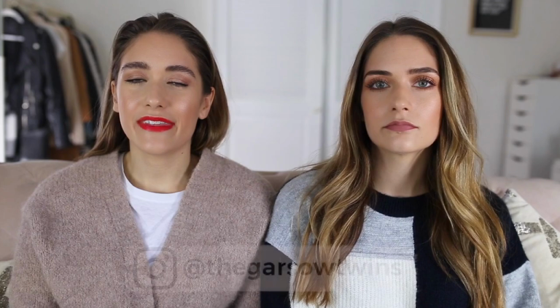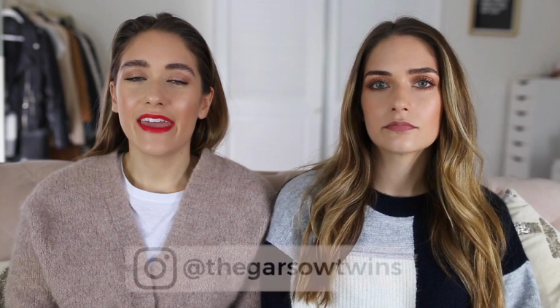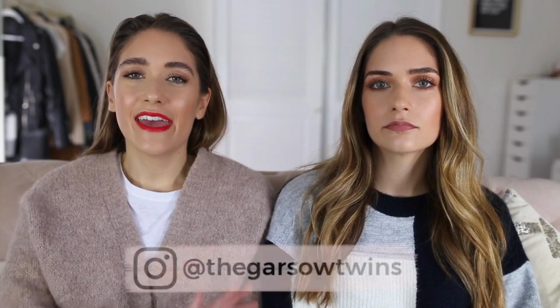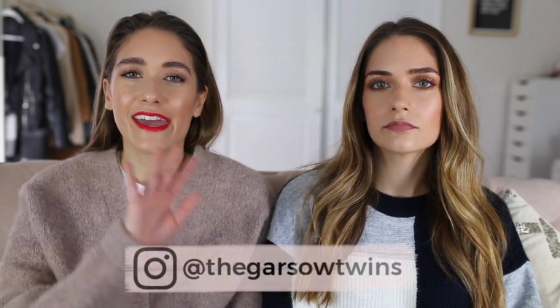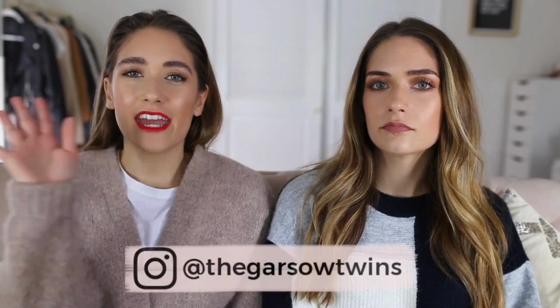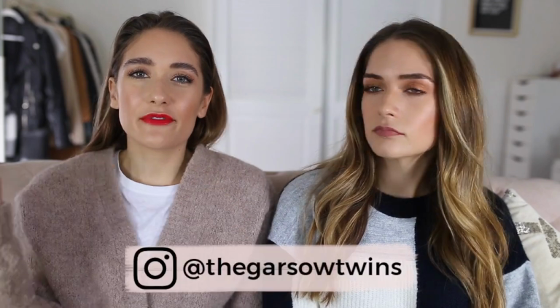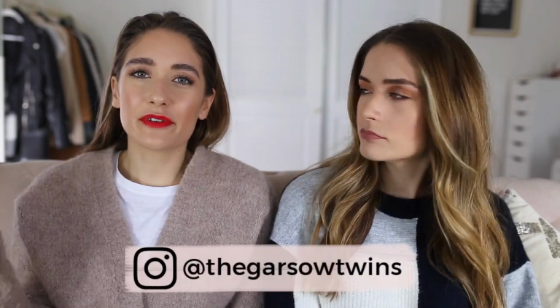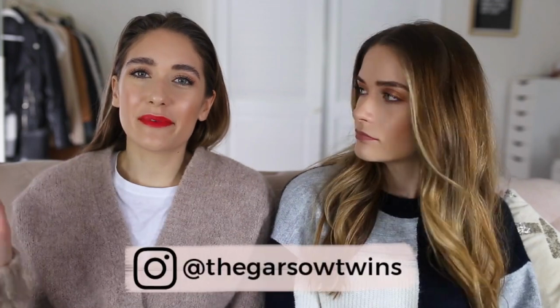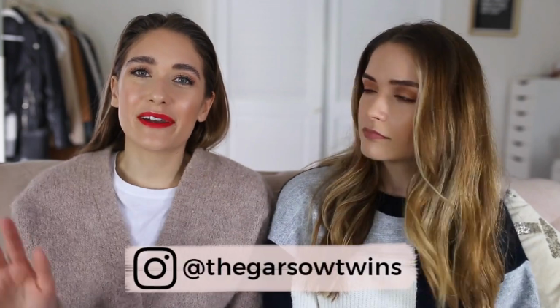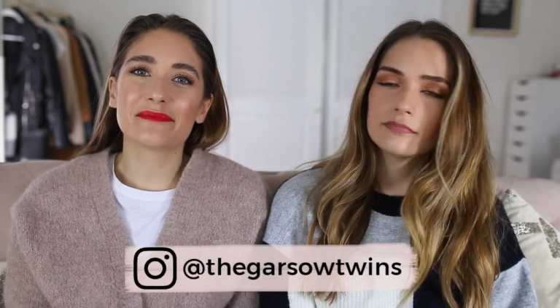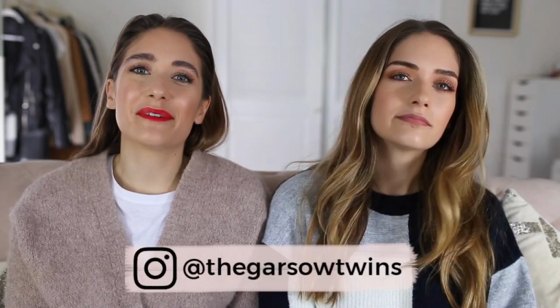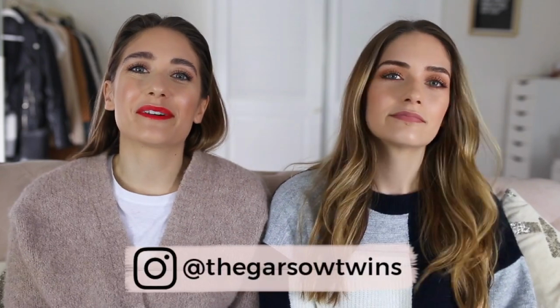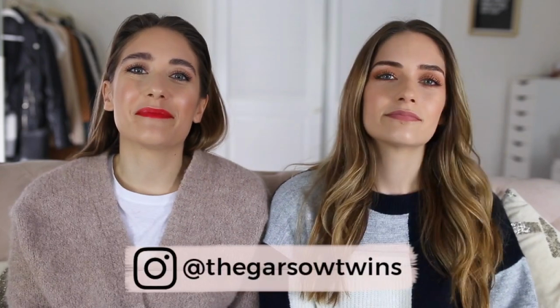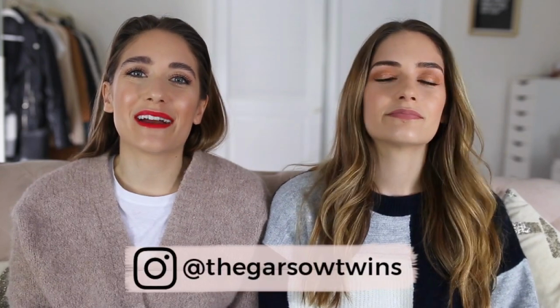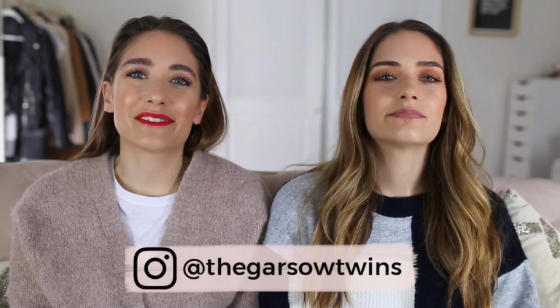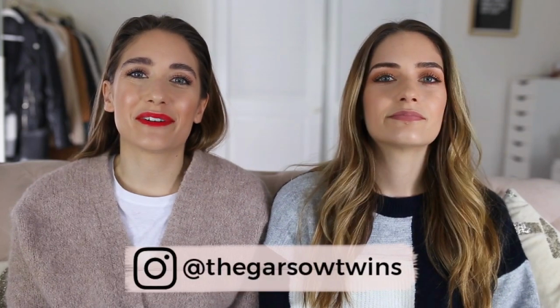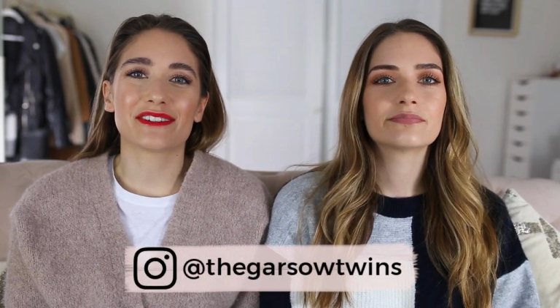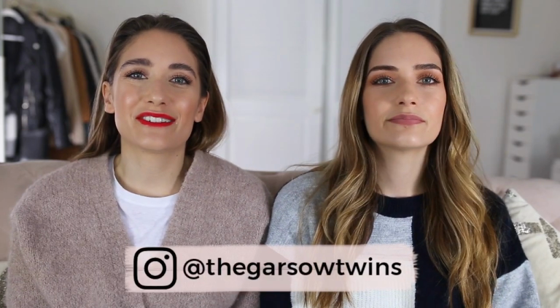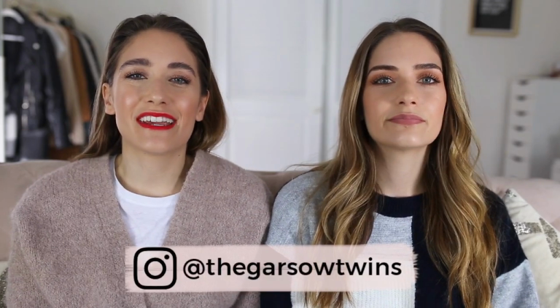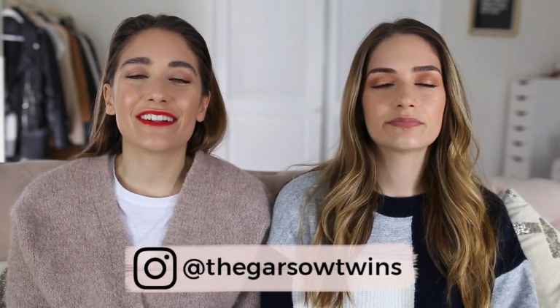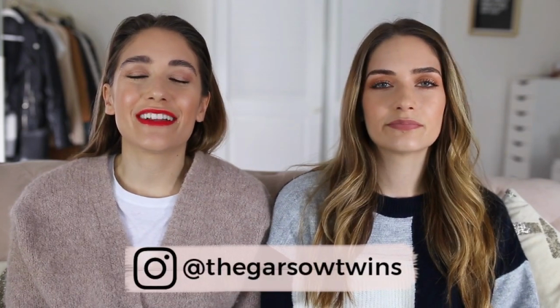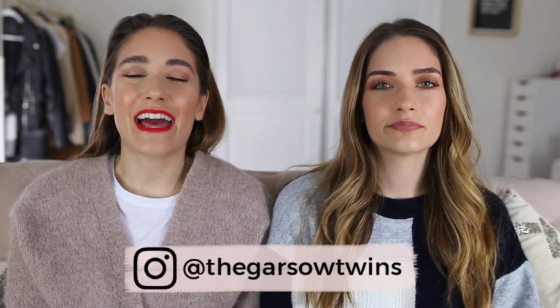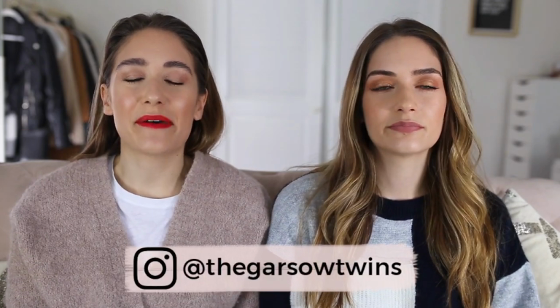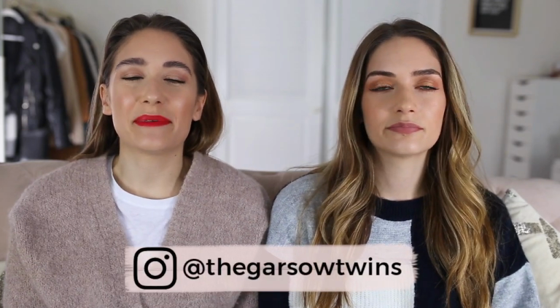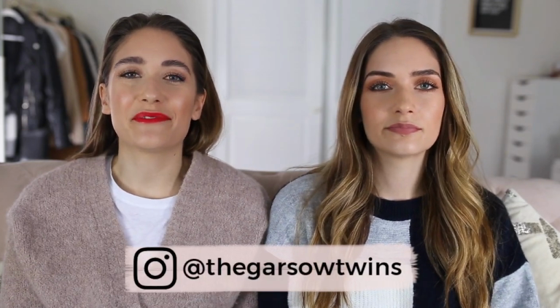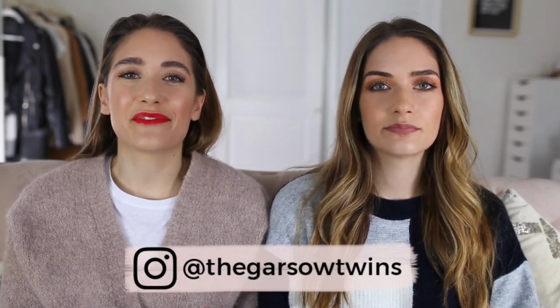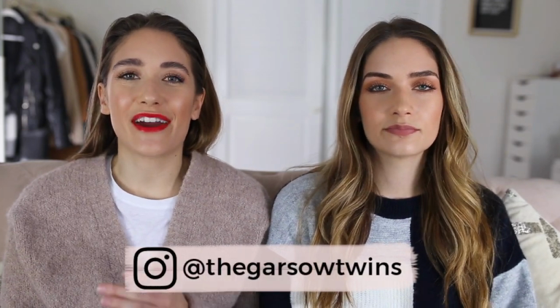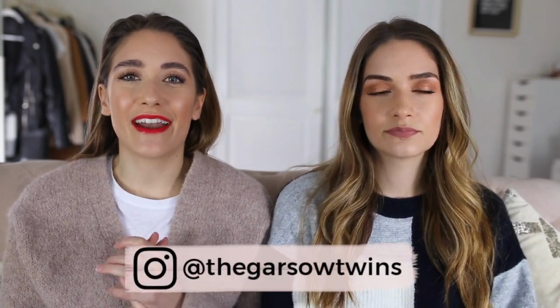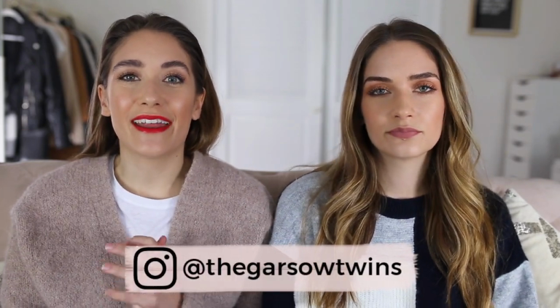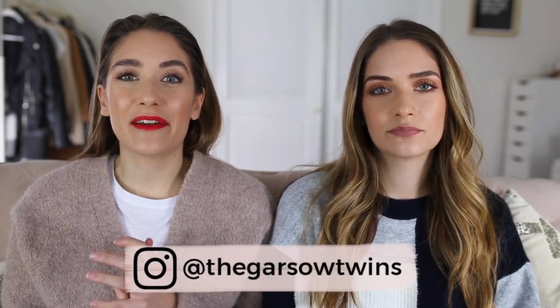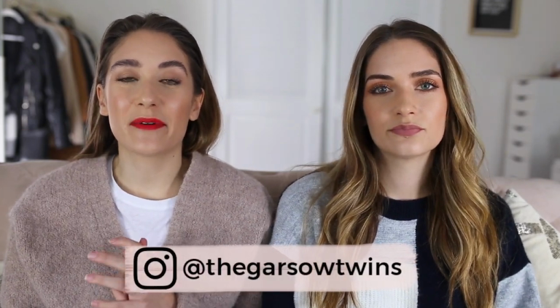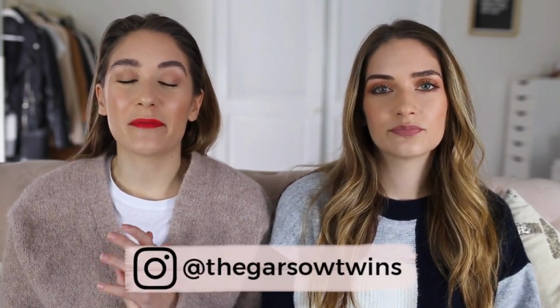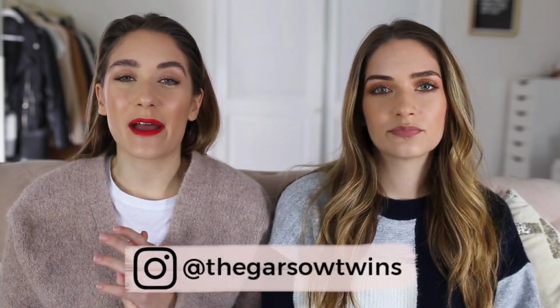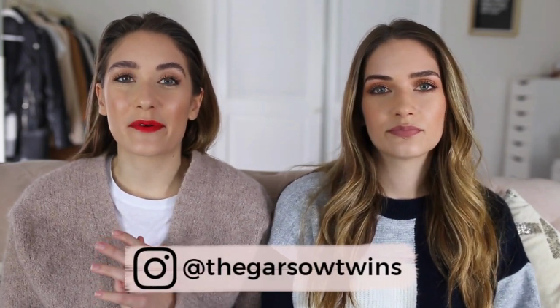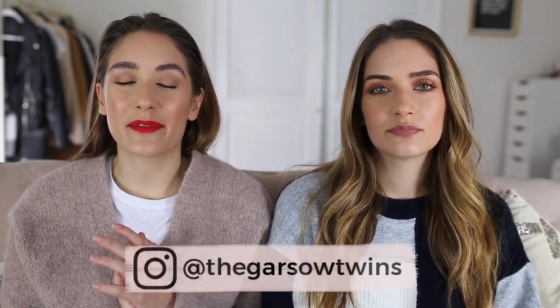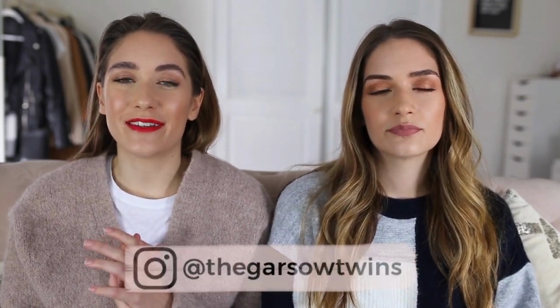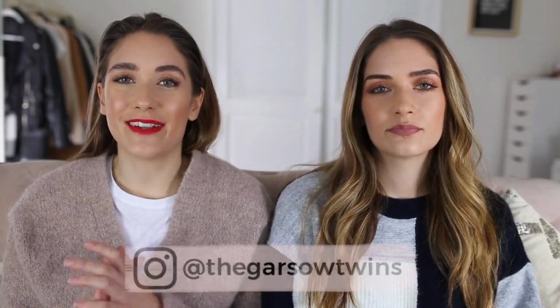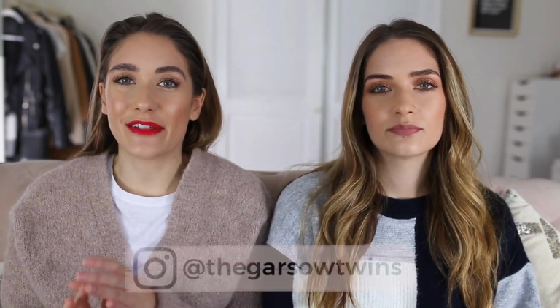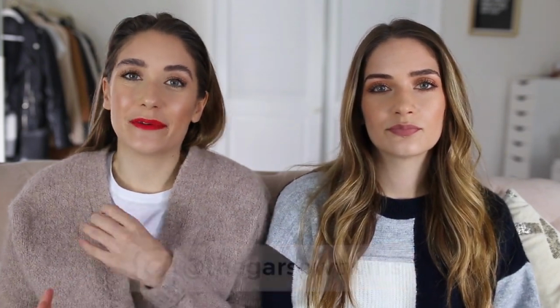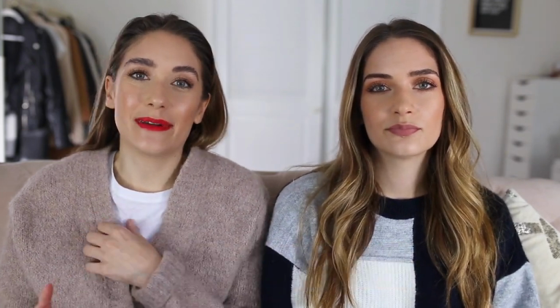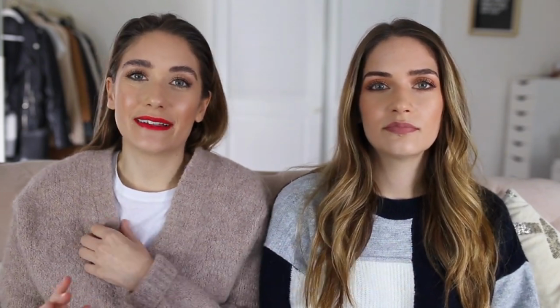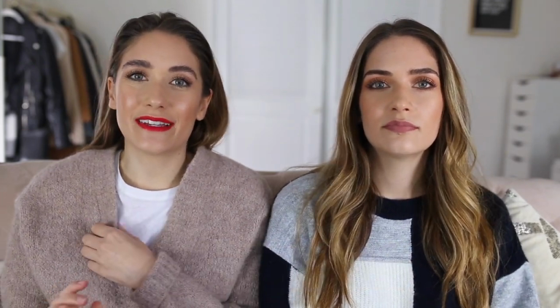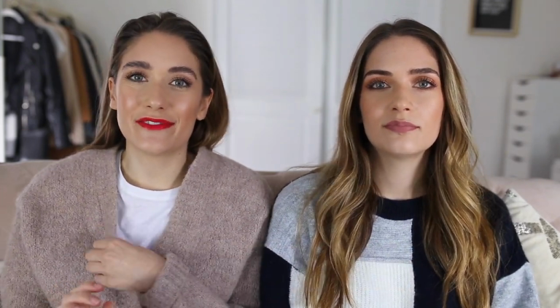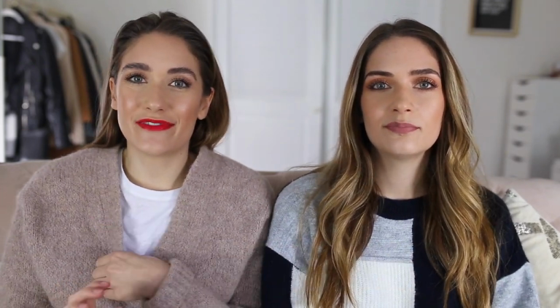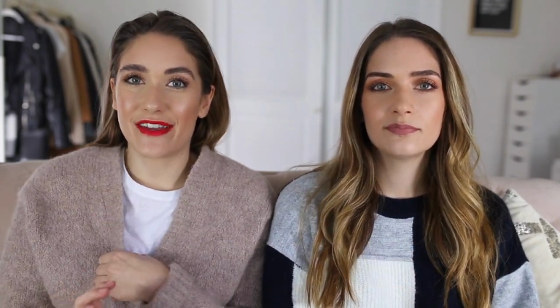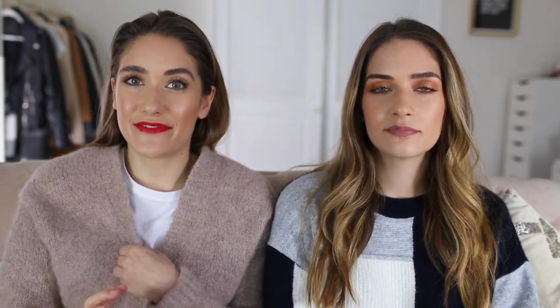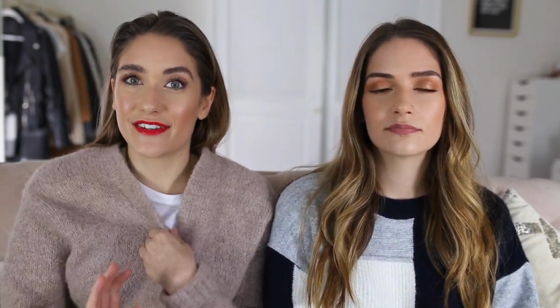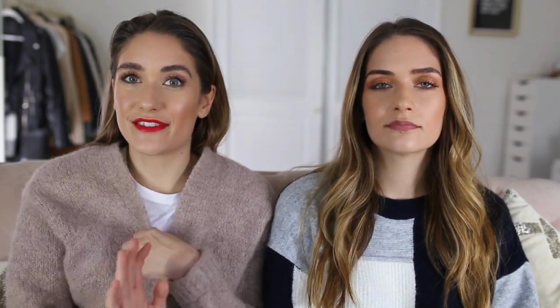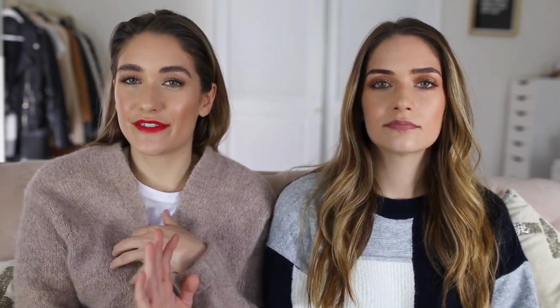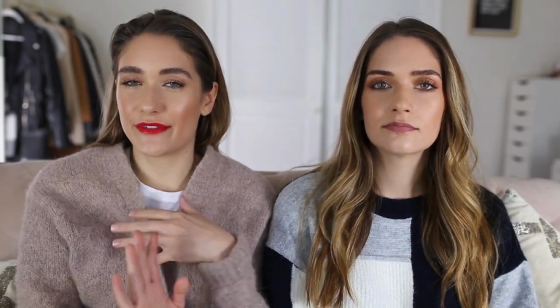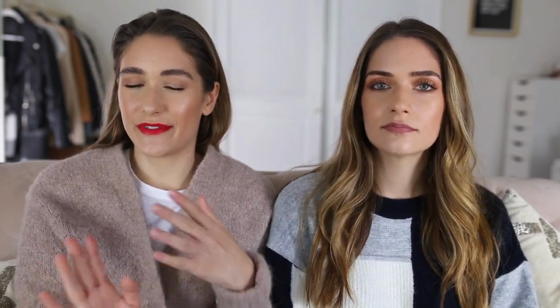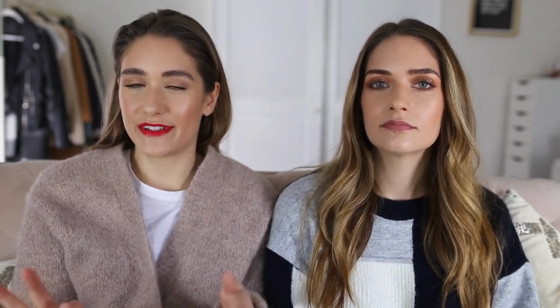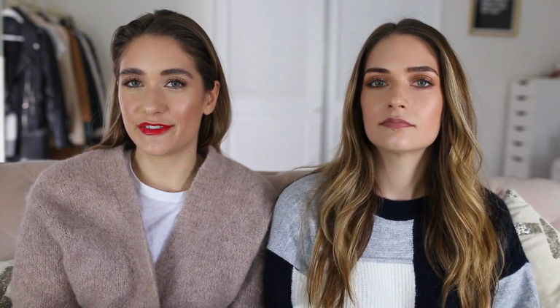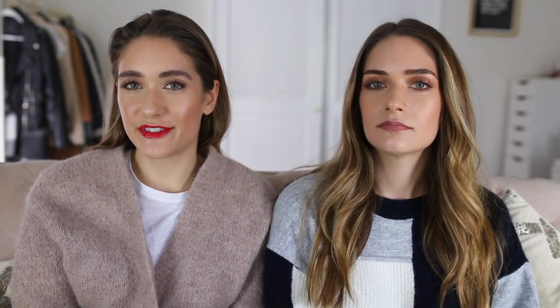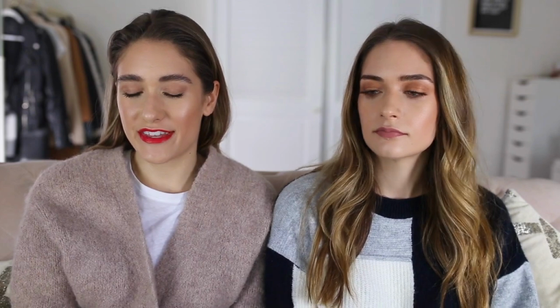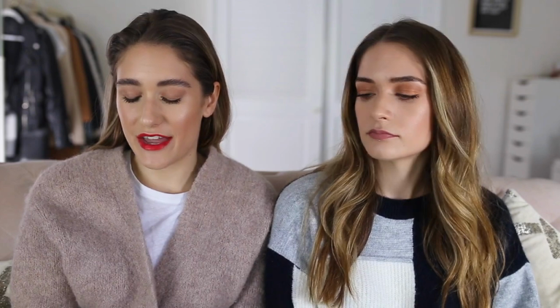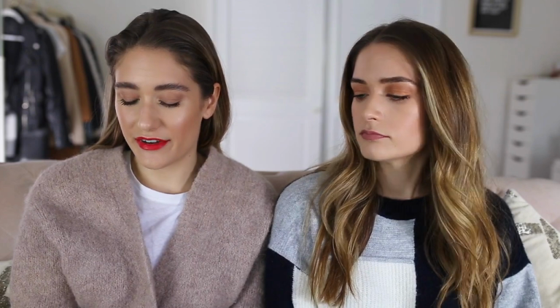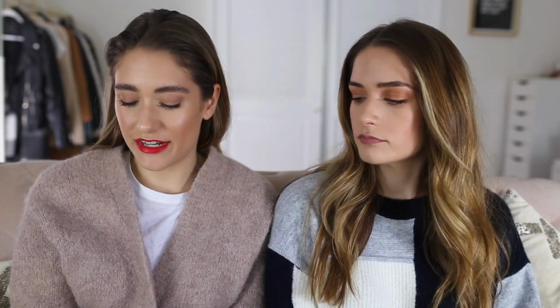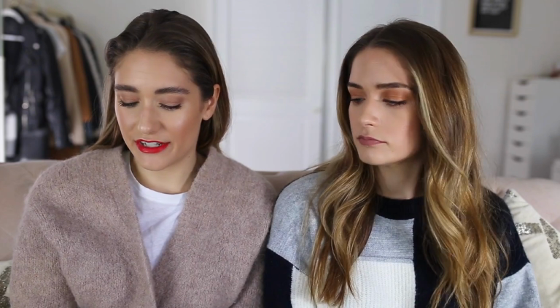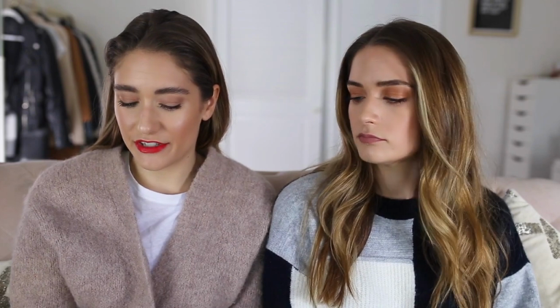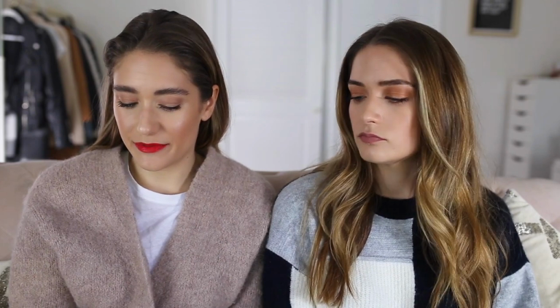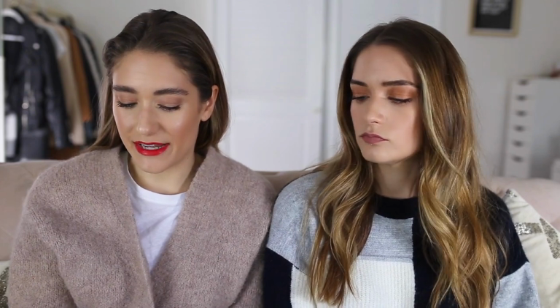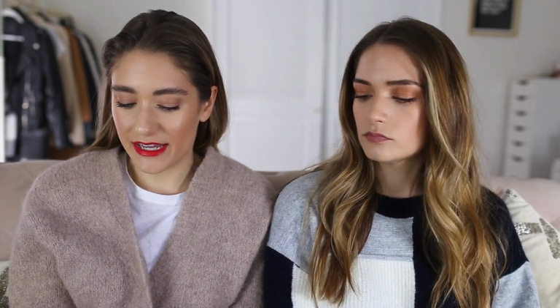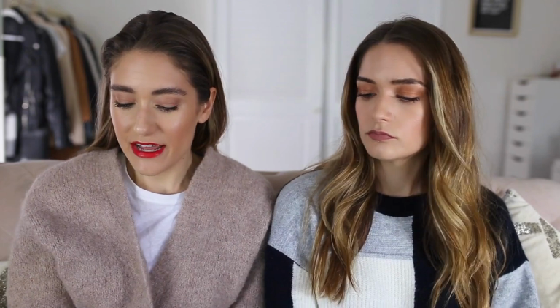Hey everyone, welcome back to our channel. Happy Friday. We're back with another weekly favorites, so let's just get right into it.